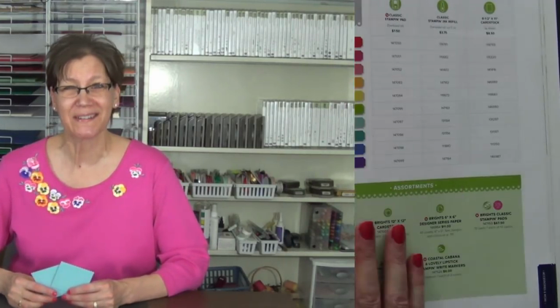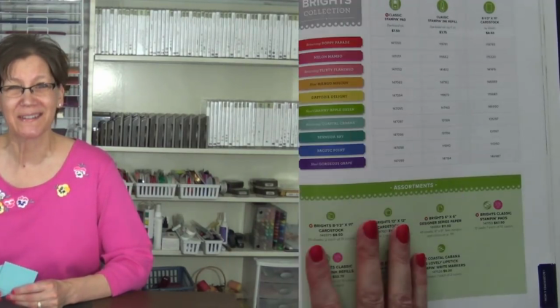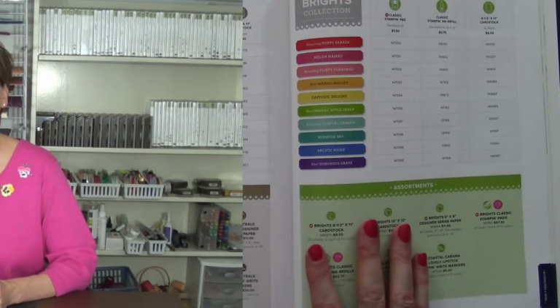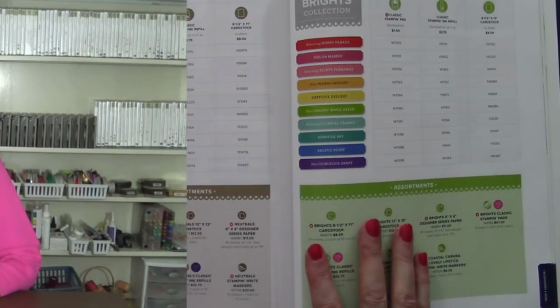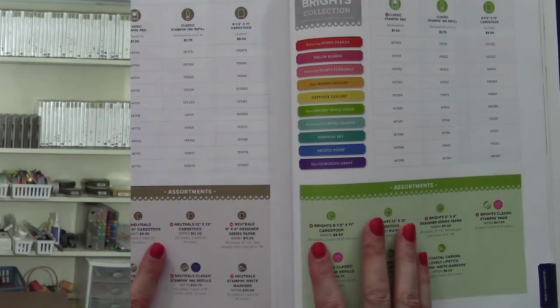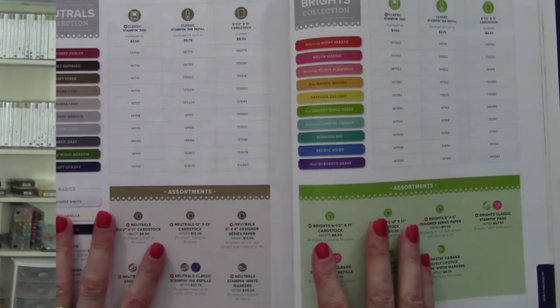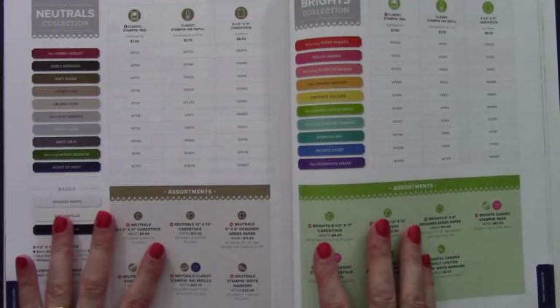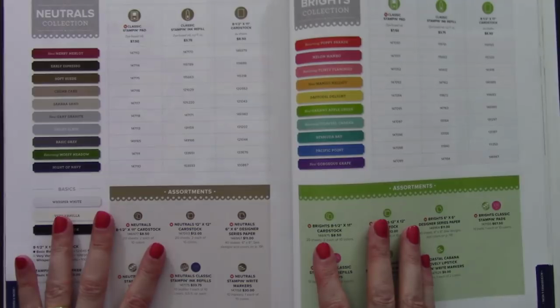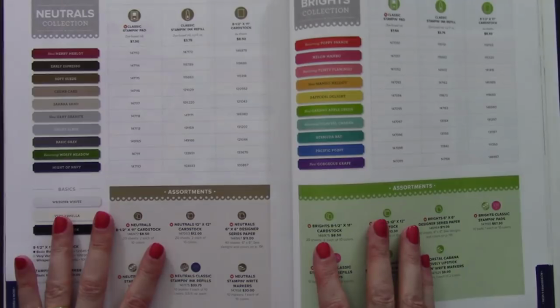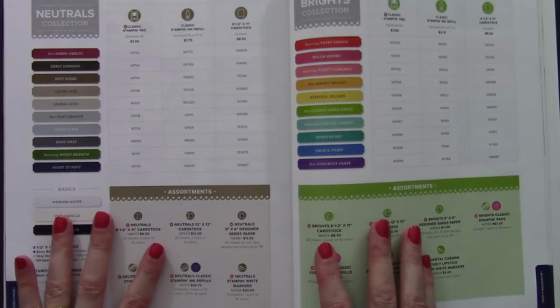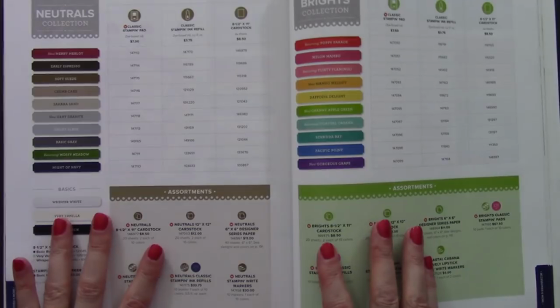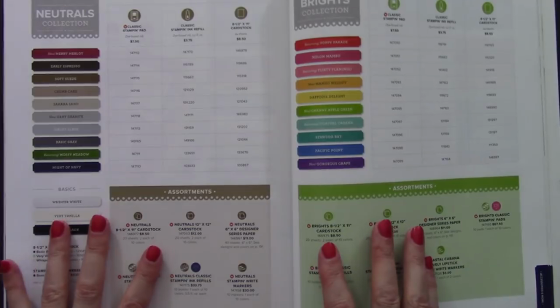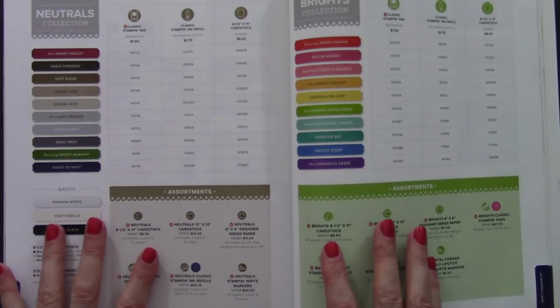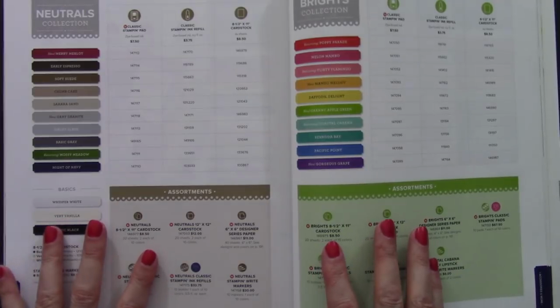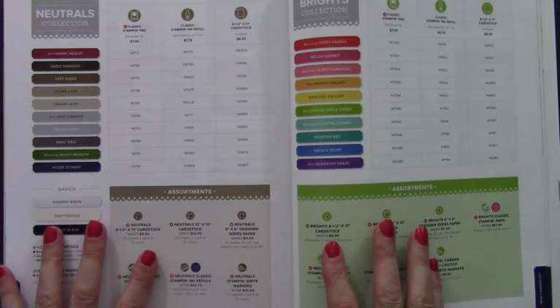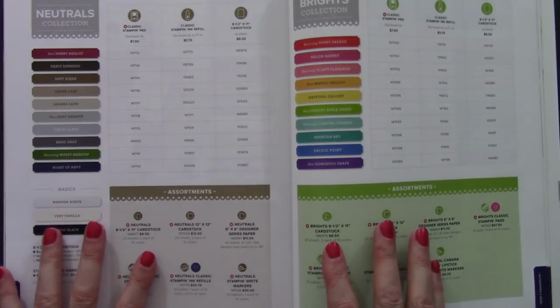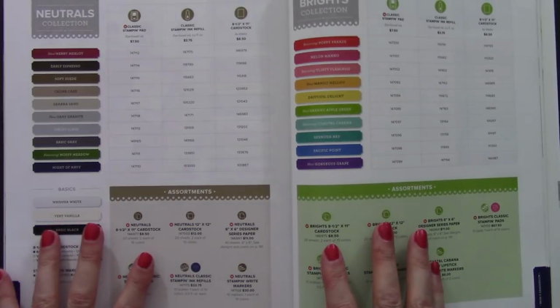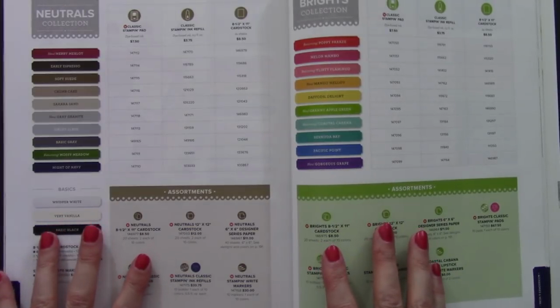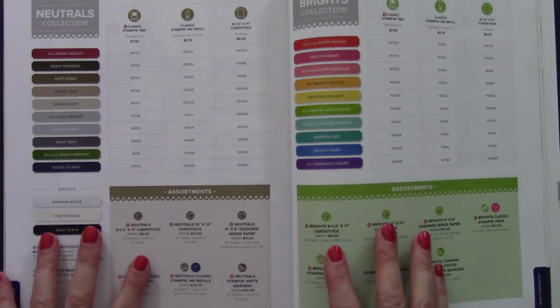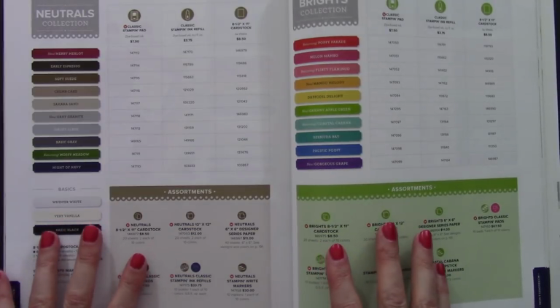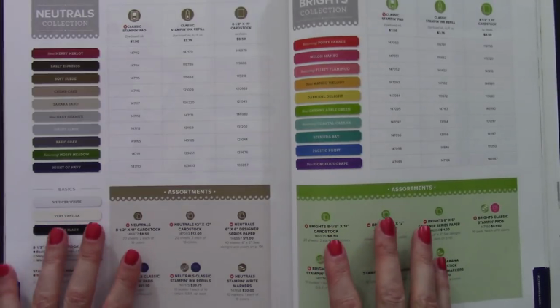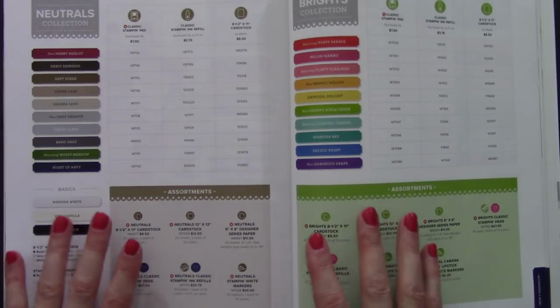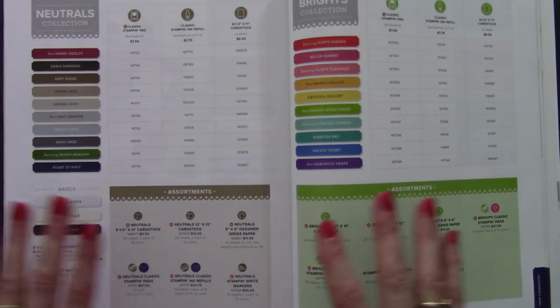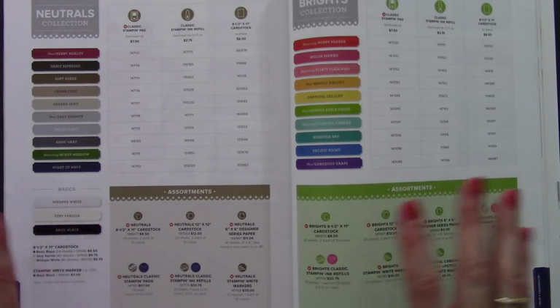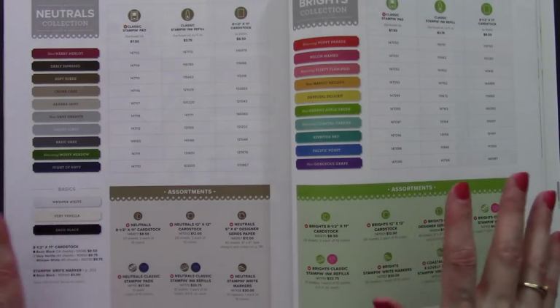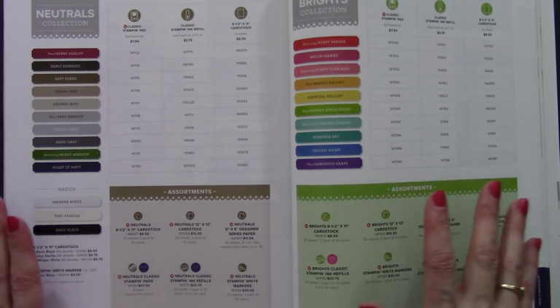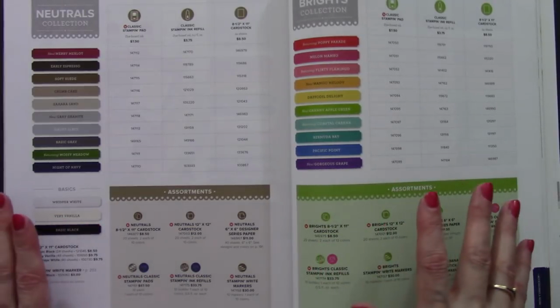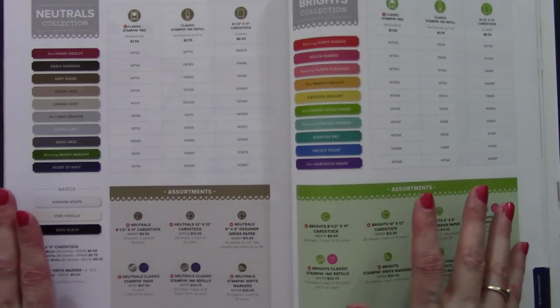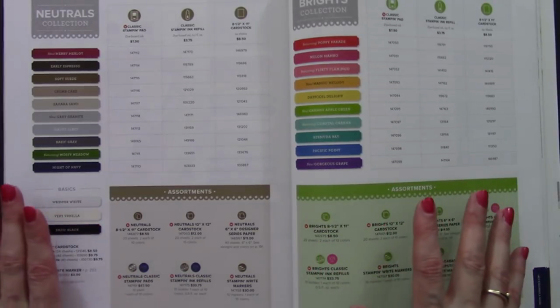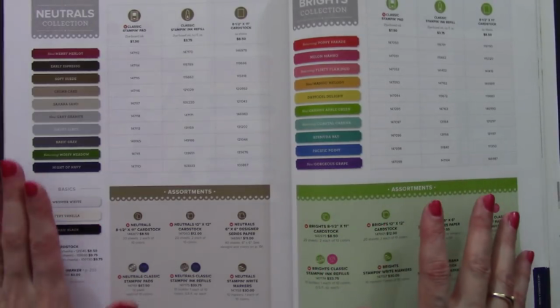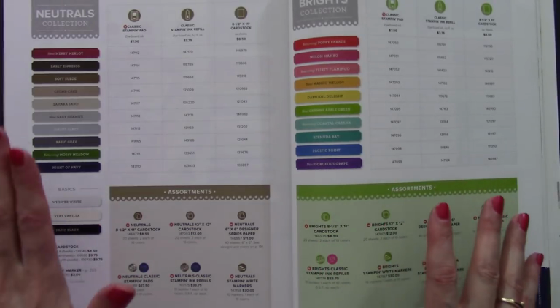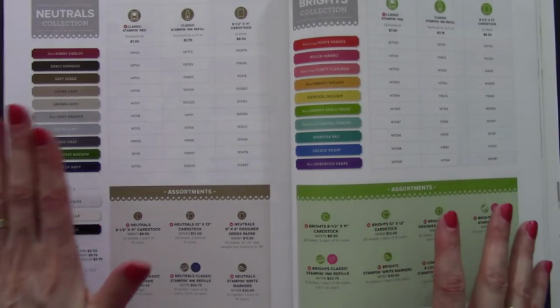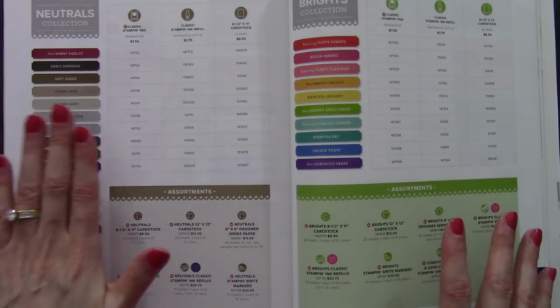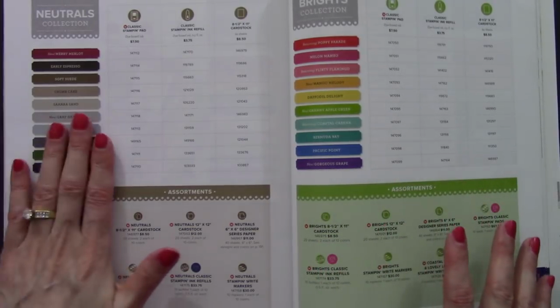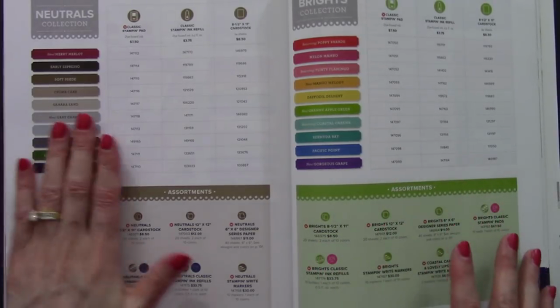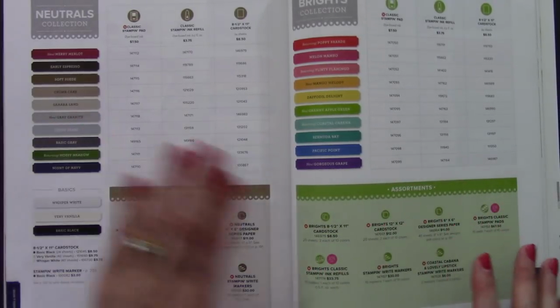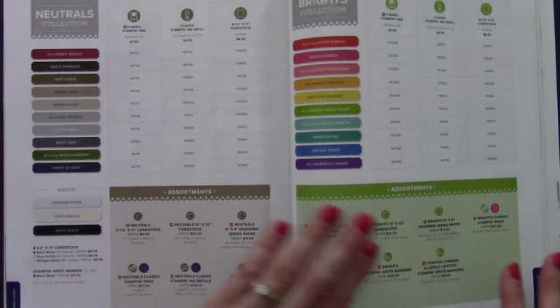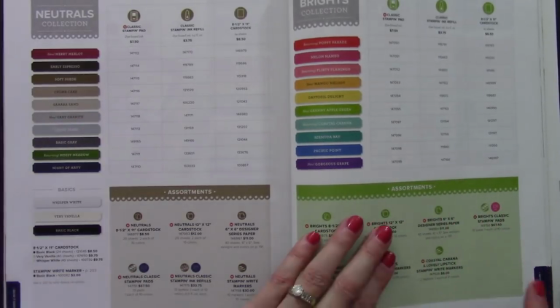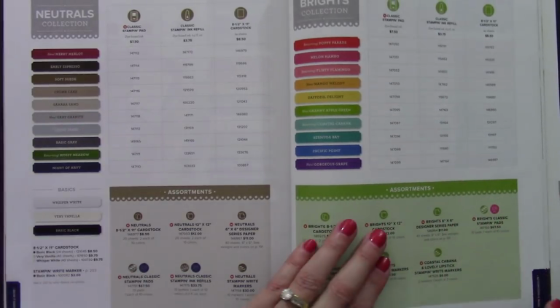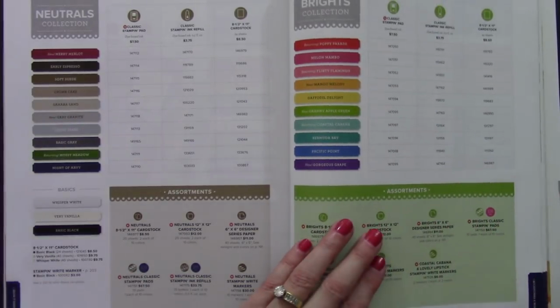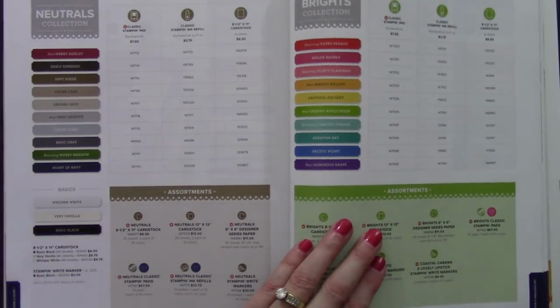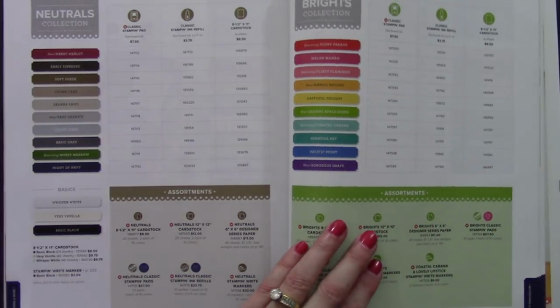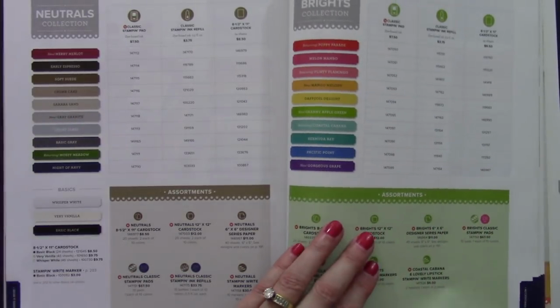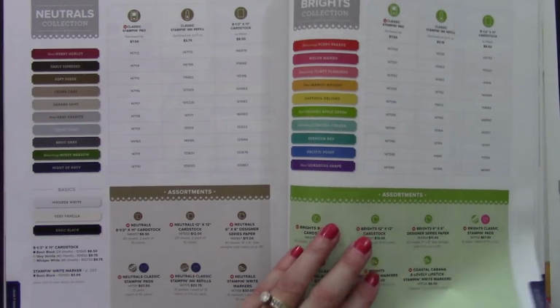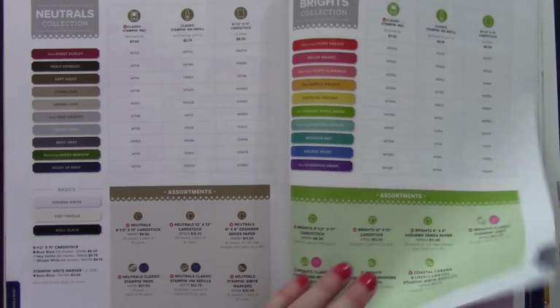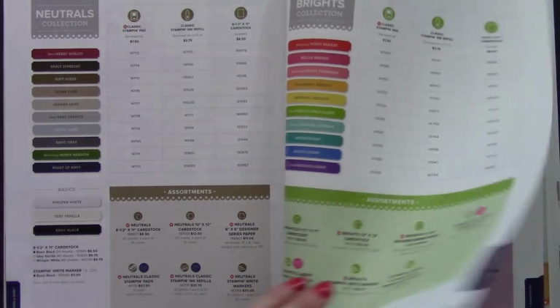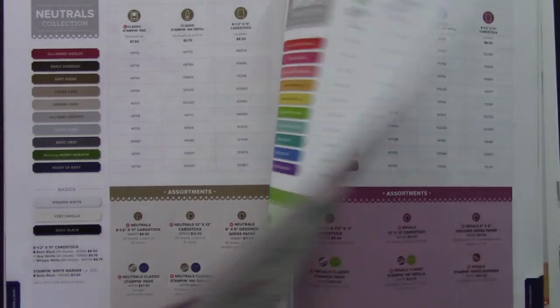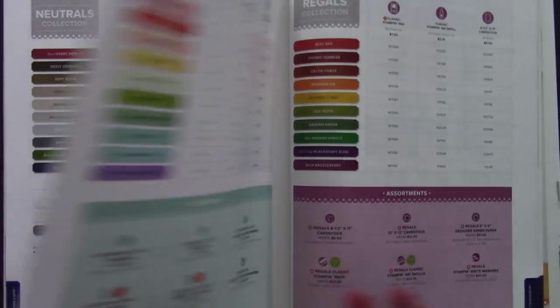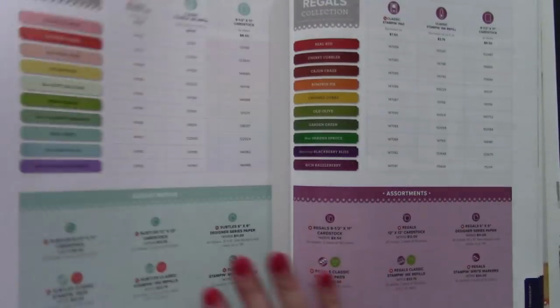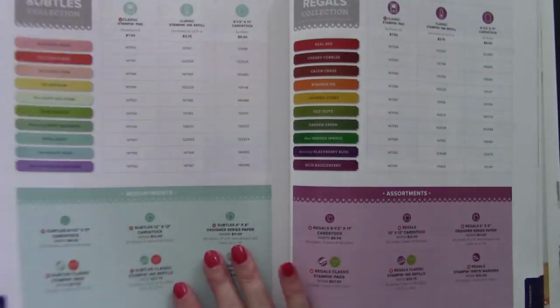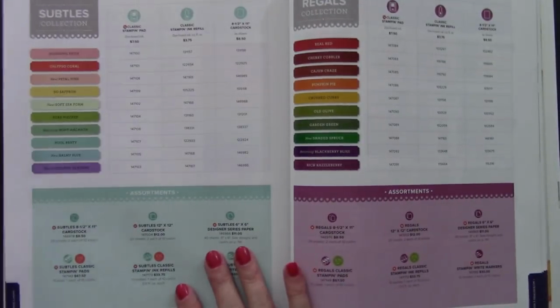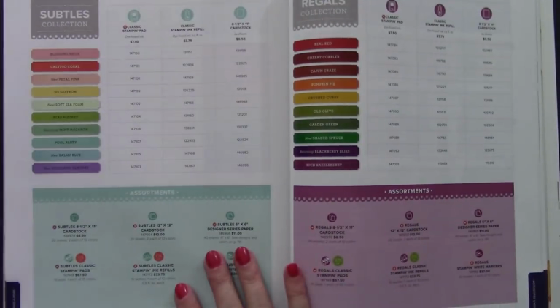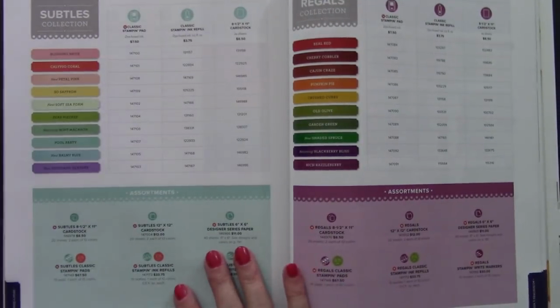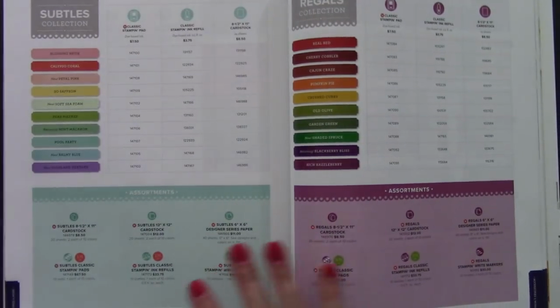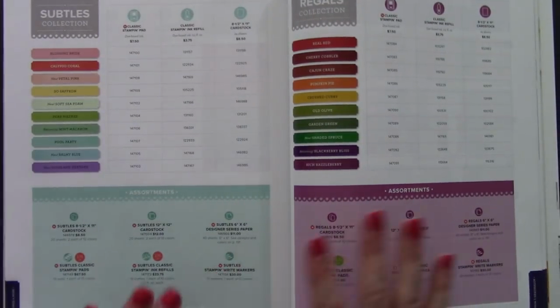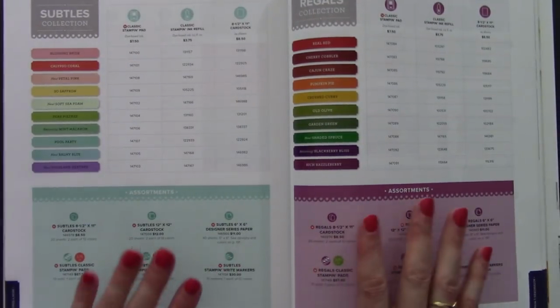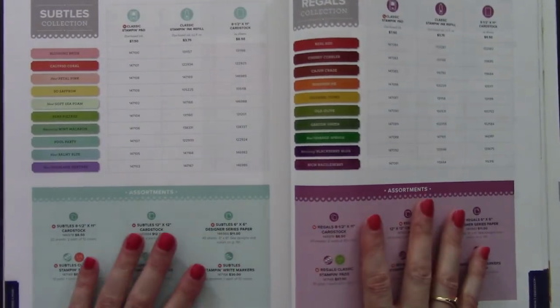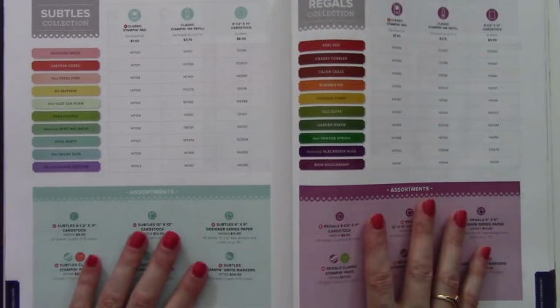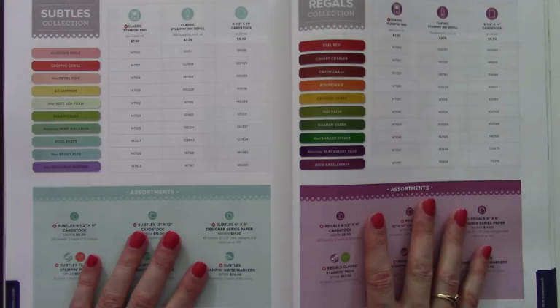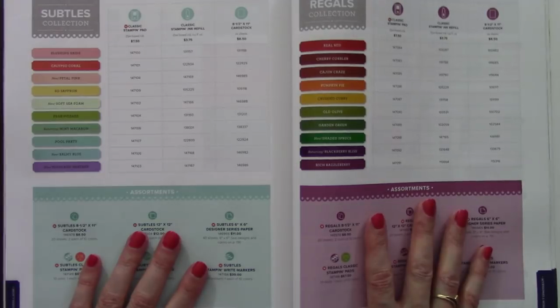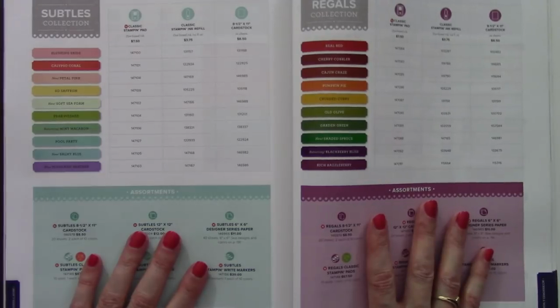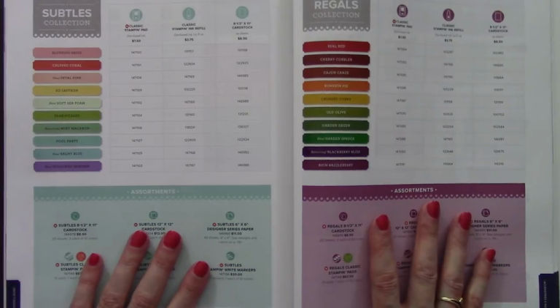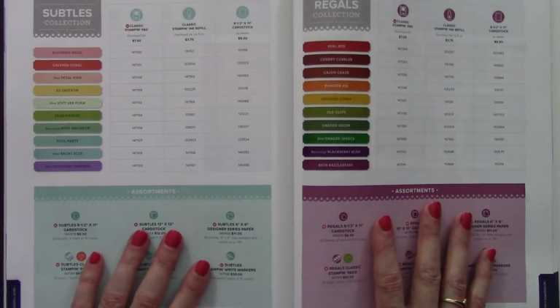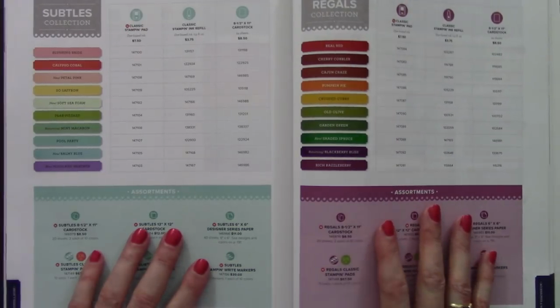As a Stampin' Up! demonstrator, I think in color collections: the neutrals, the brights, the subtles, and the regals.